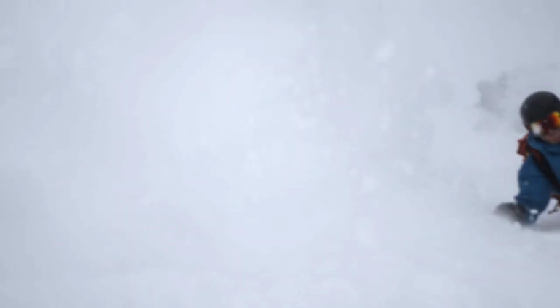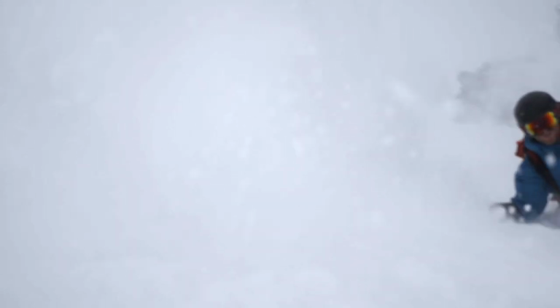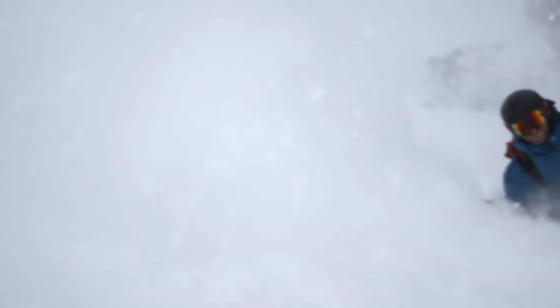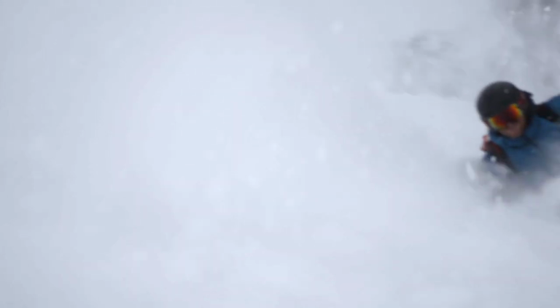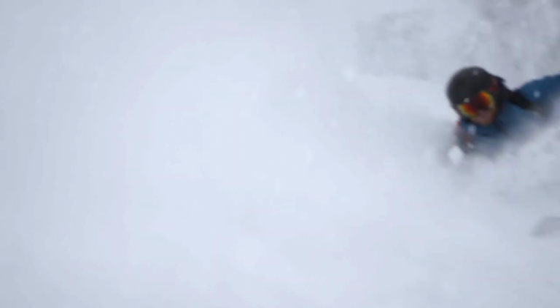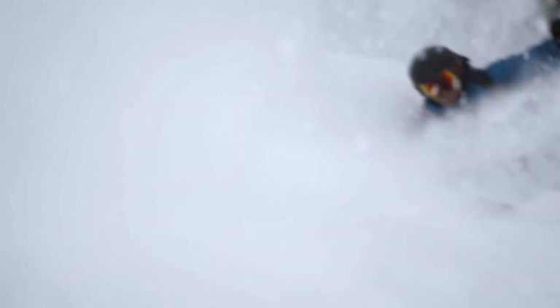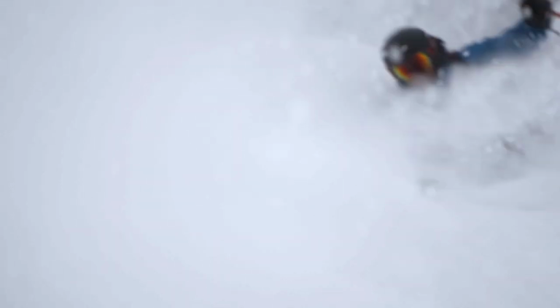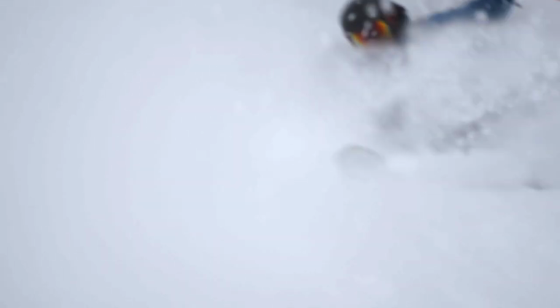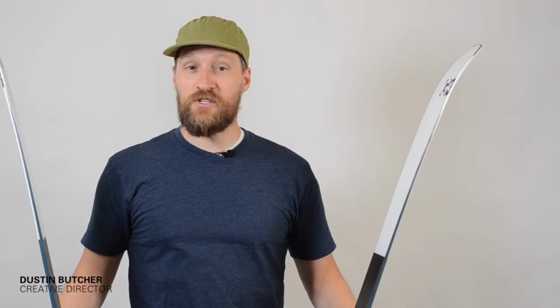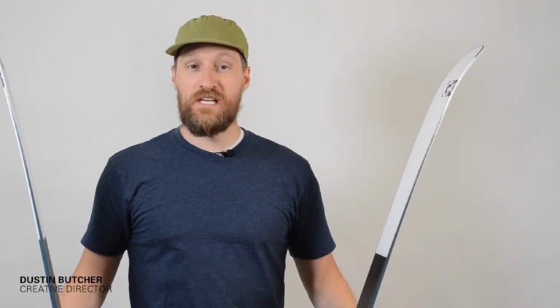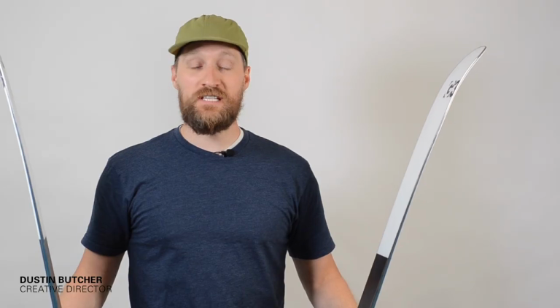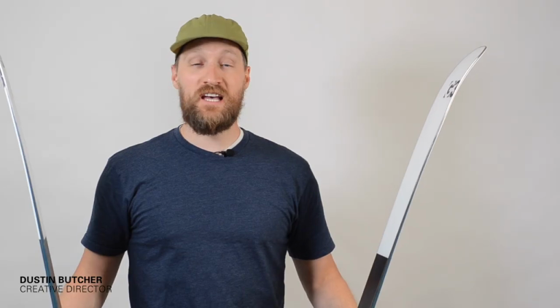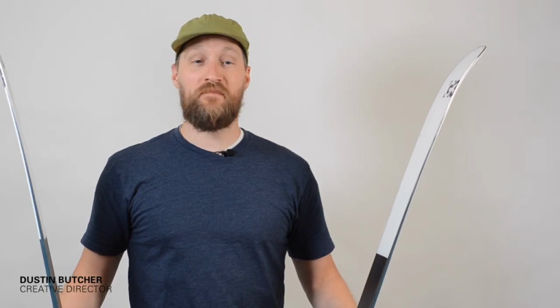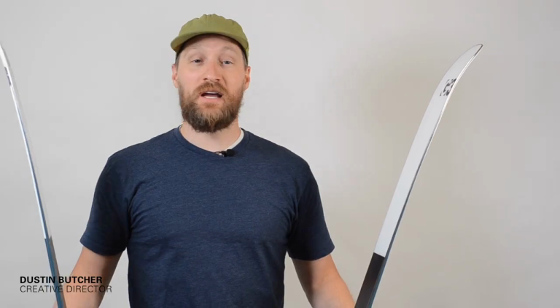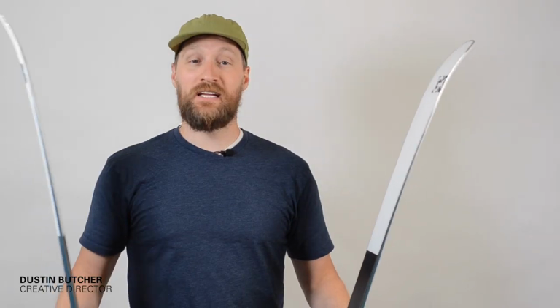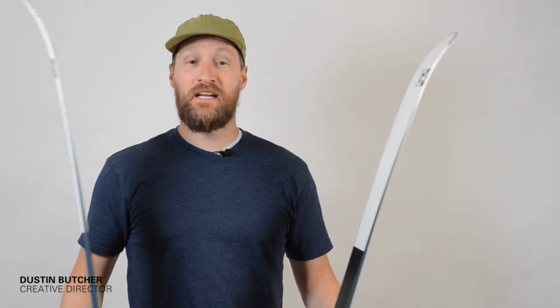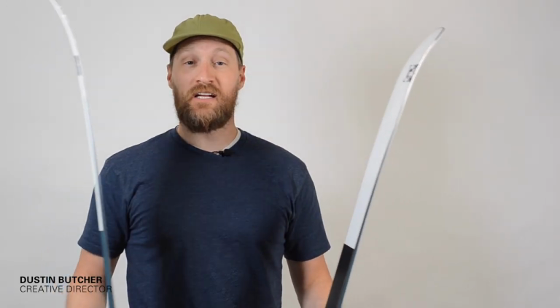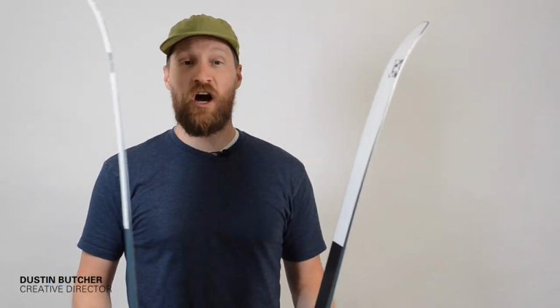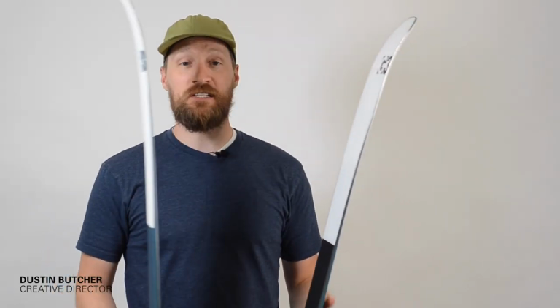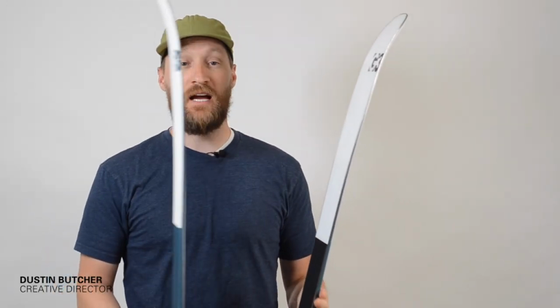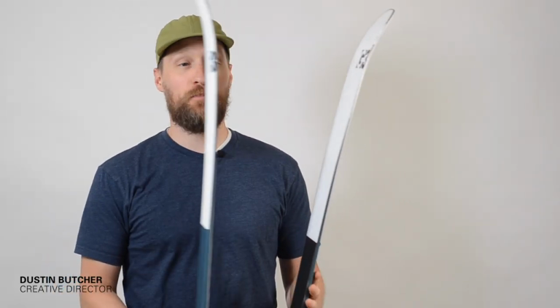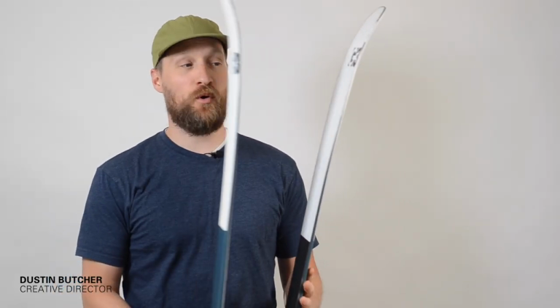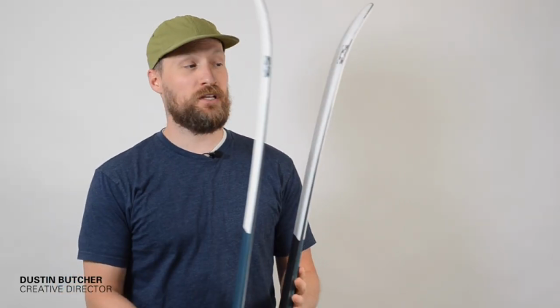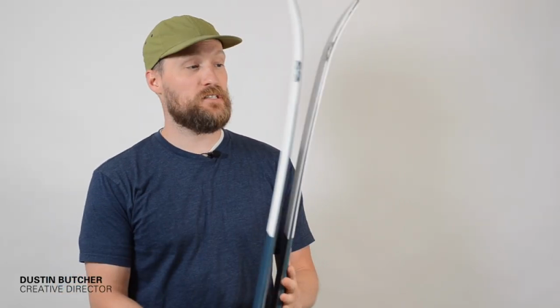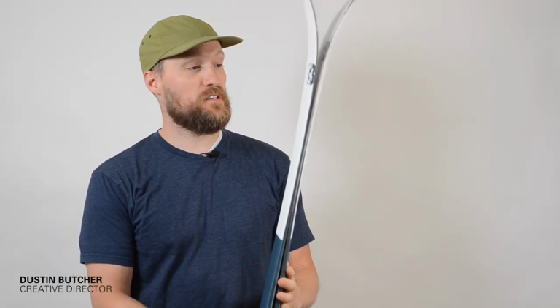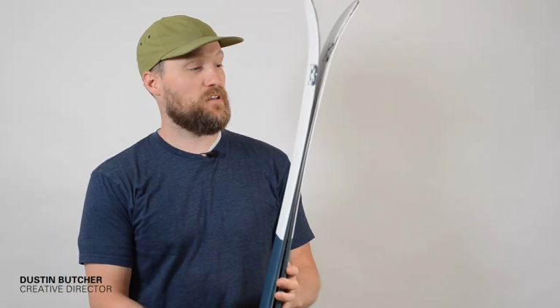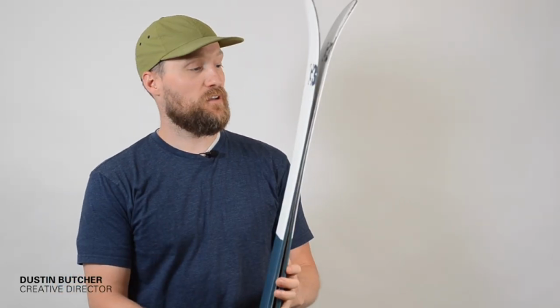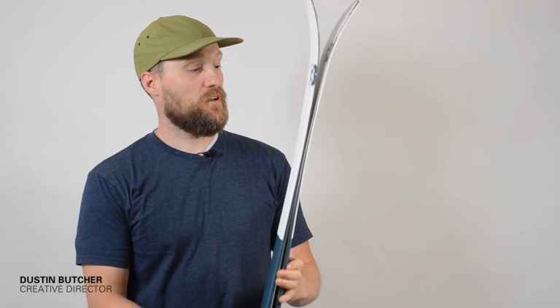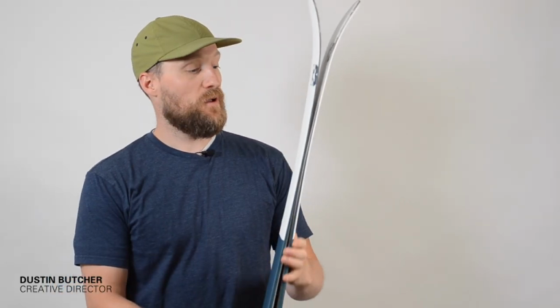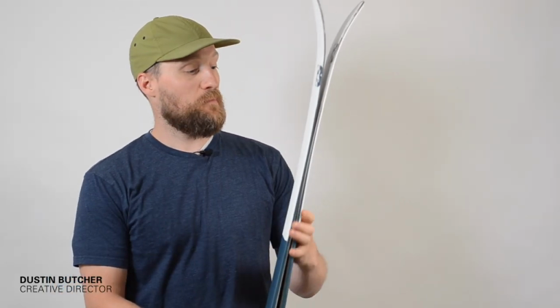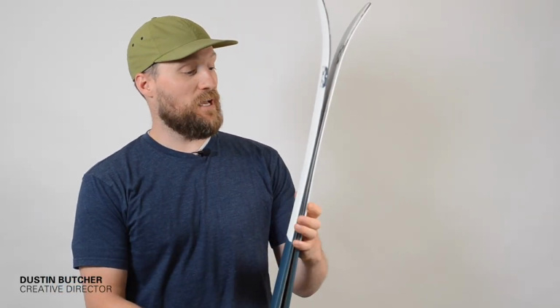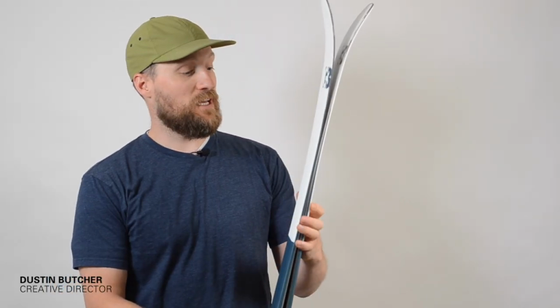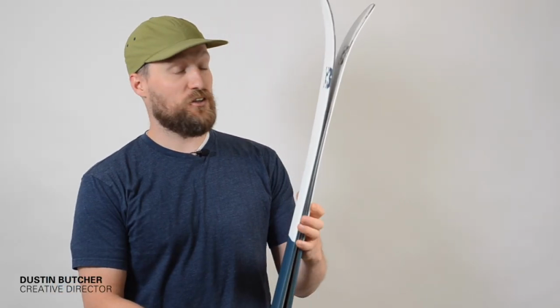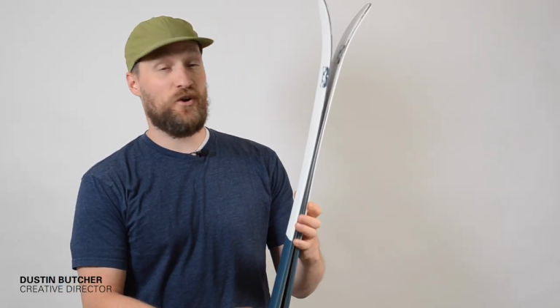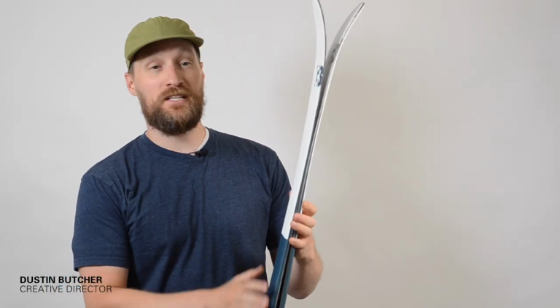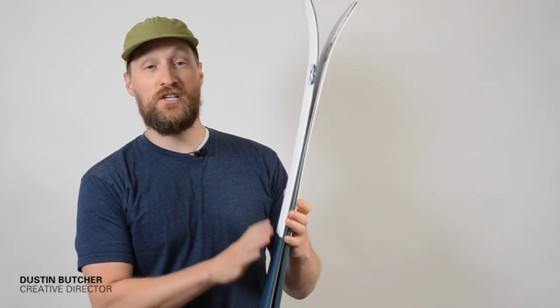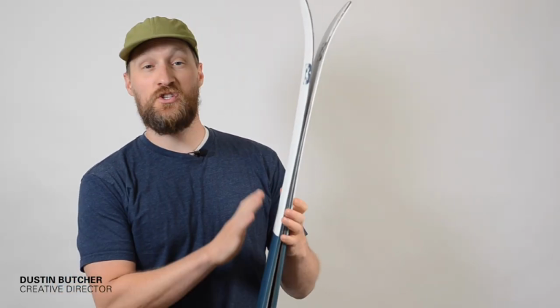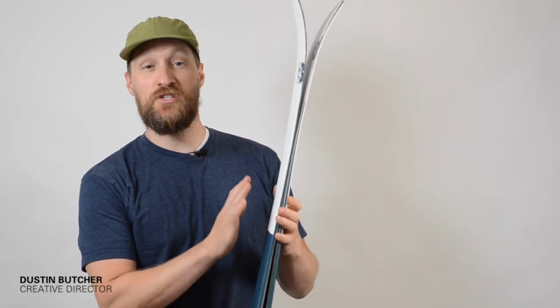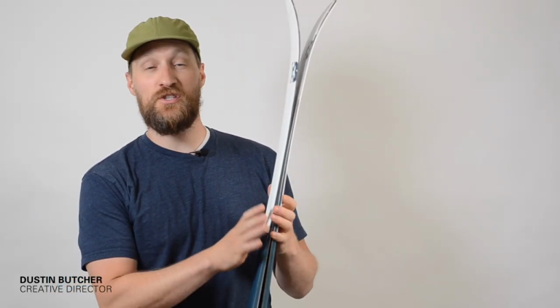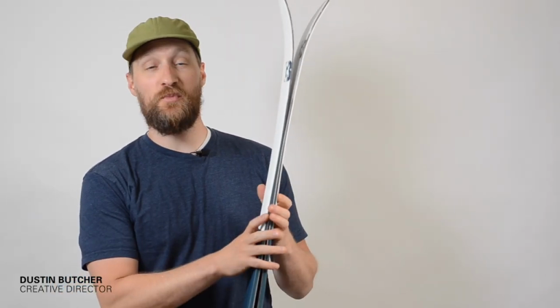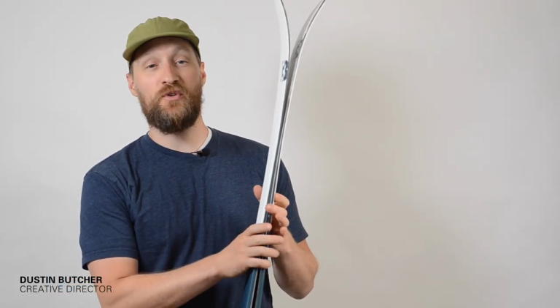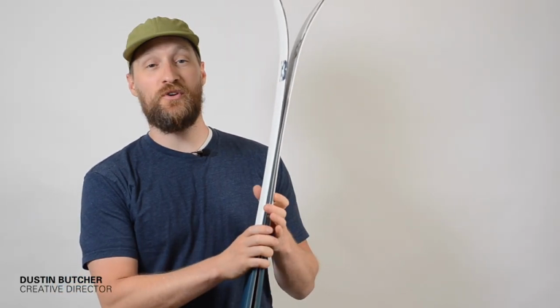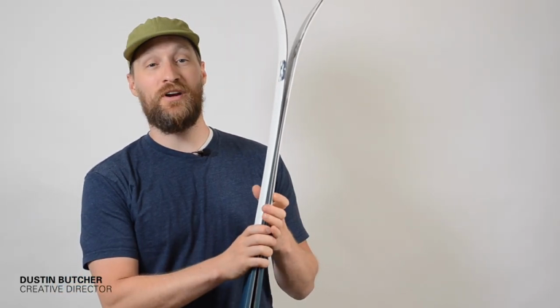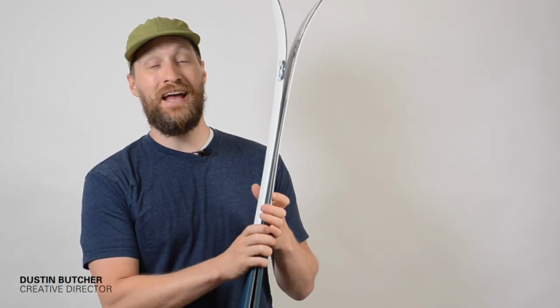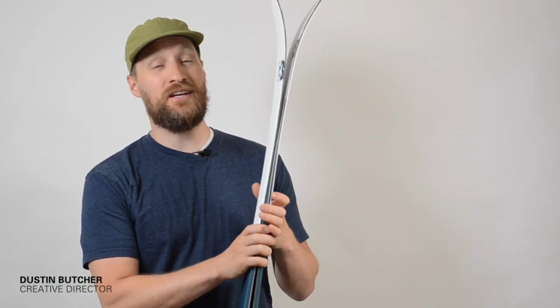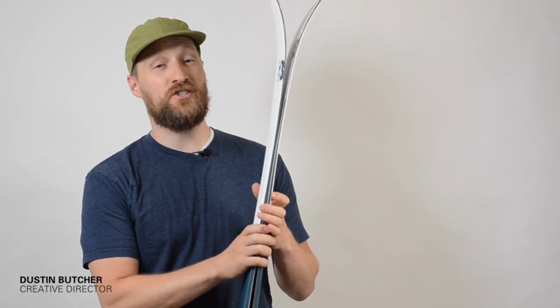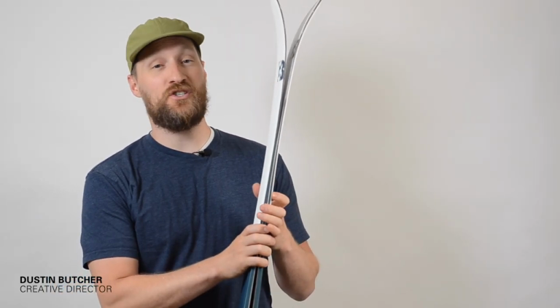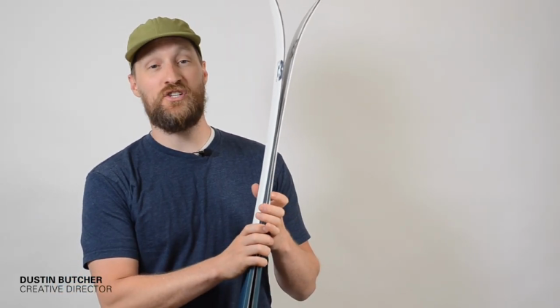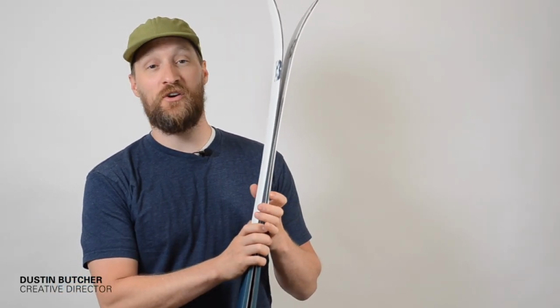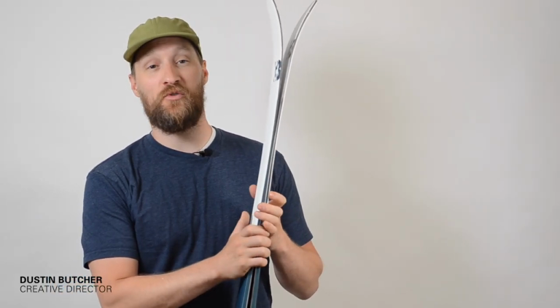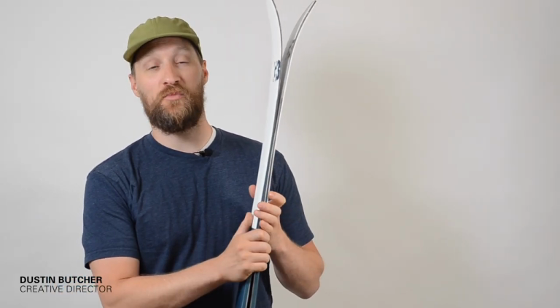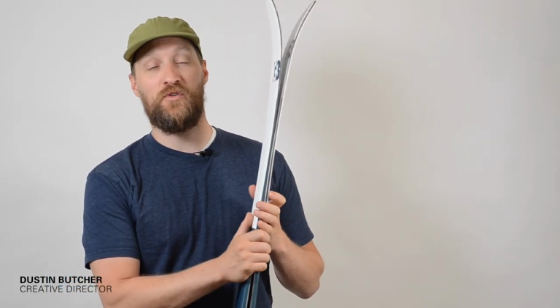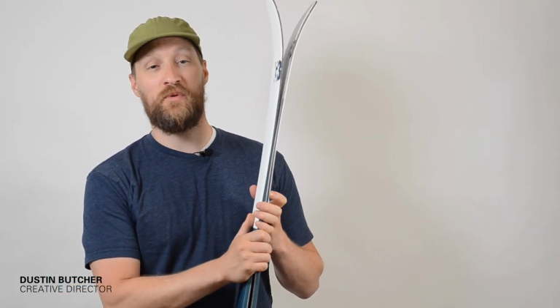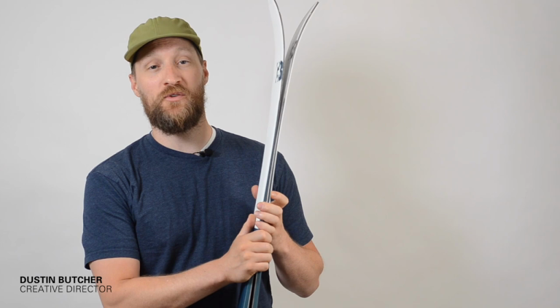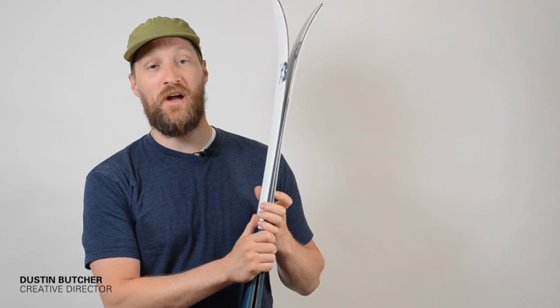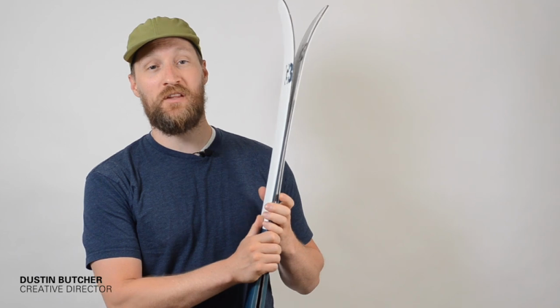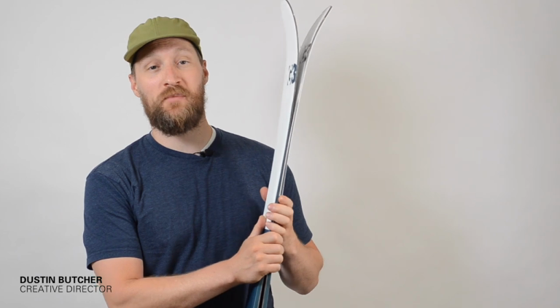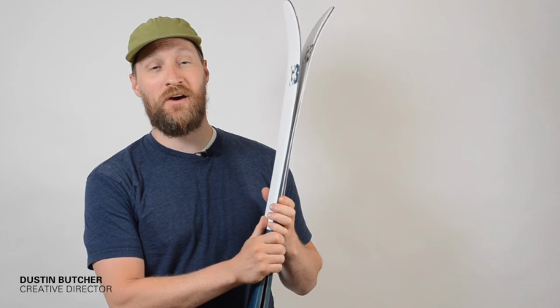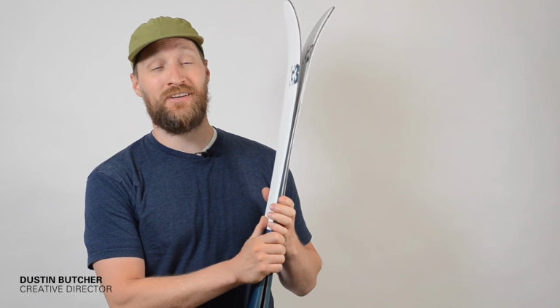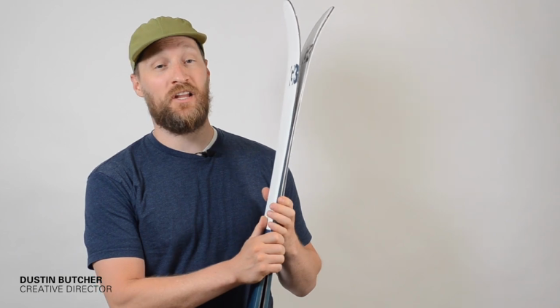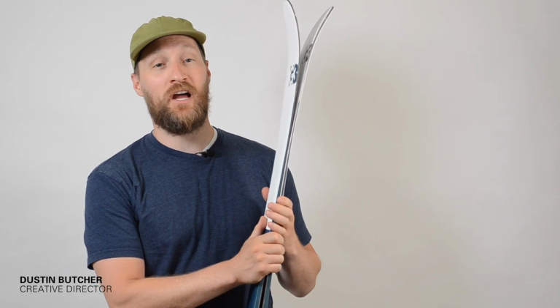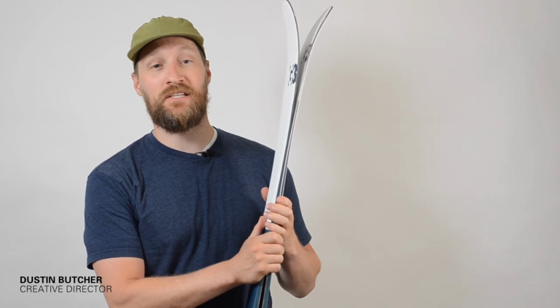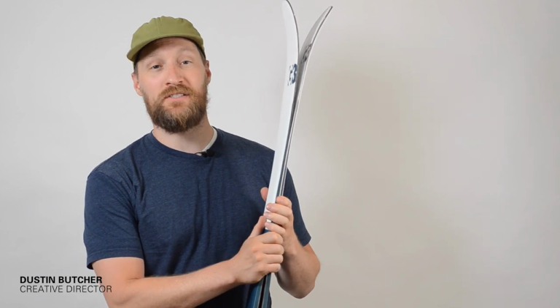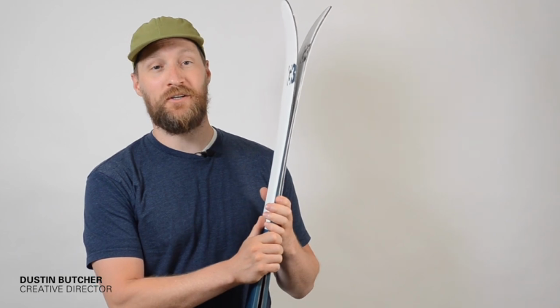All Roamer skis have magnetic contact points, making transitions smoother and general movement around the mountain a lot easier.